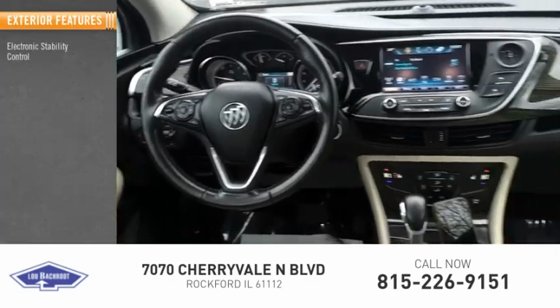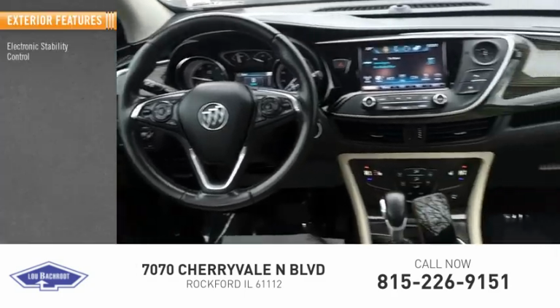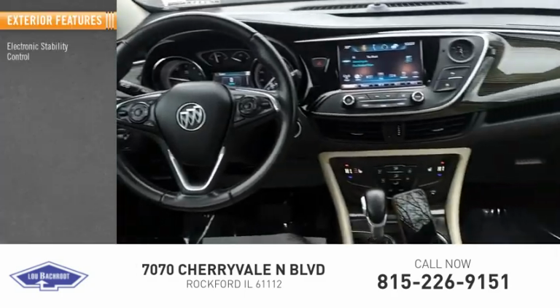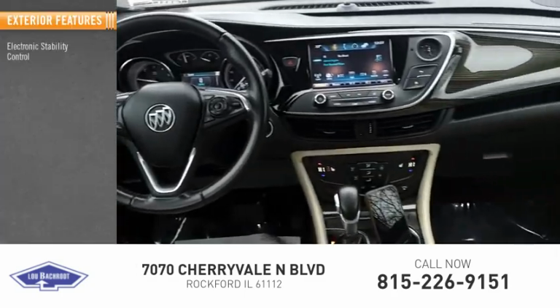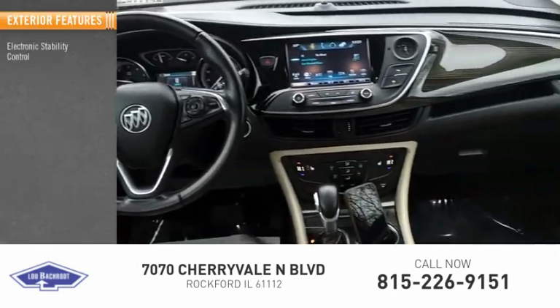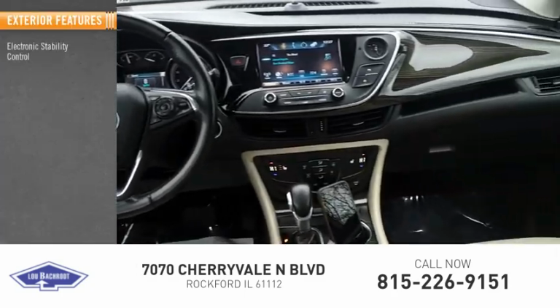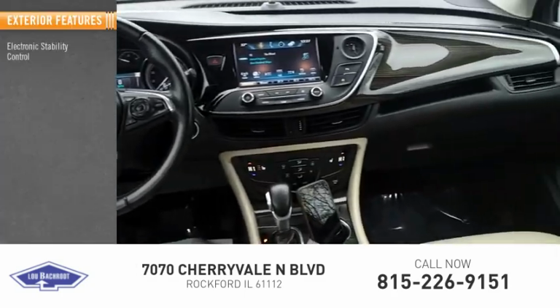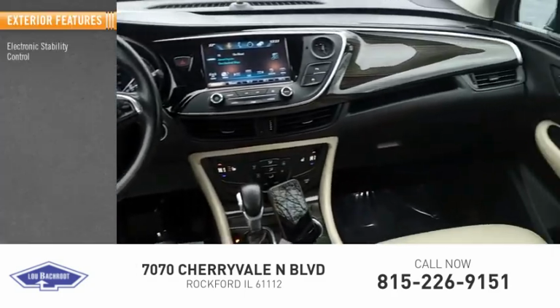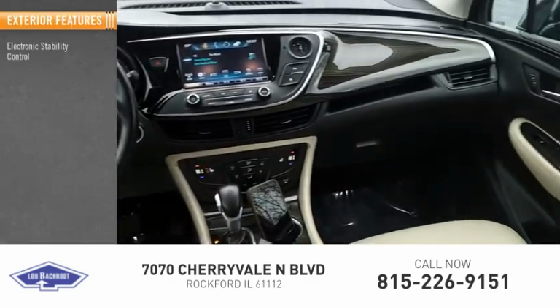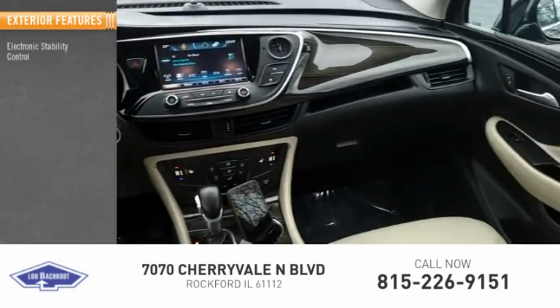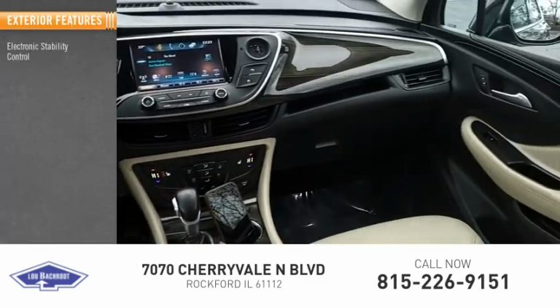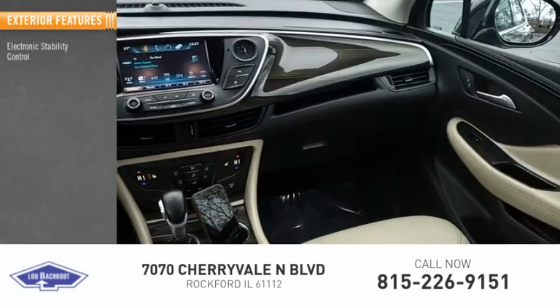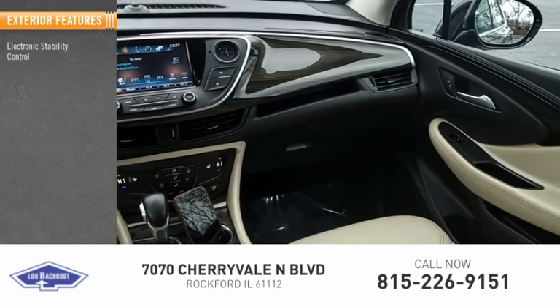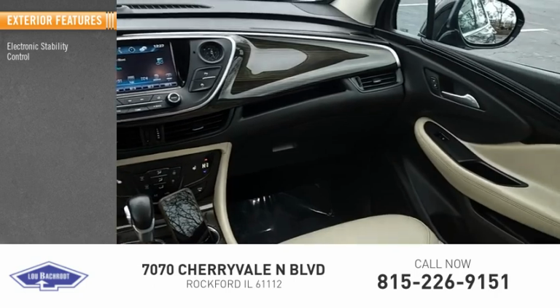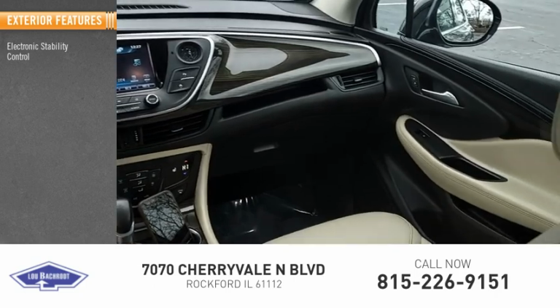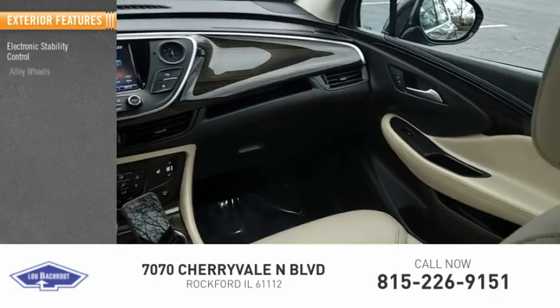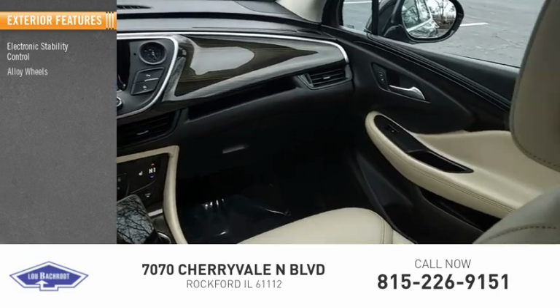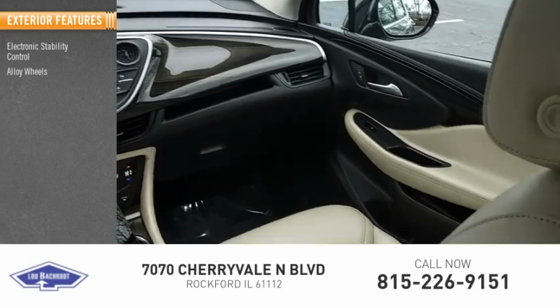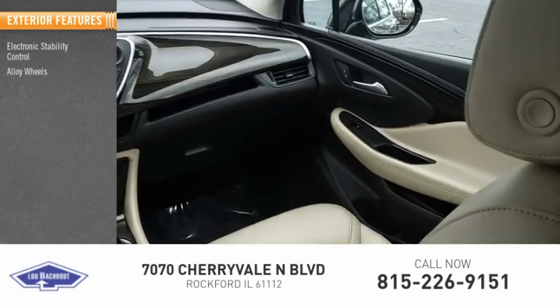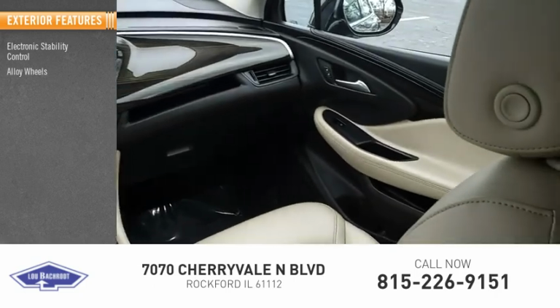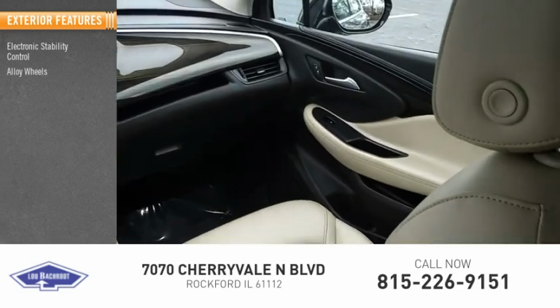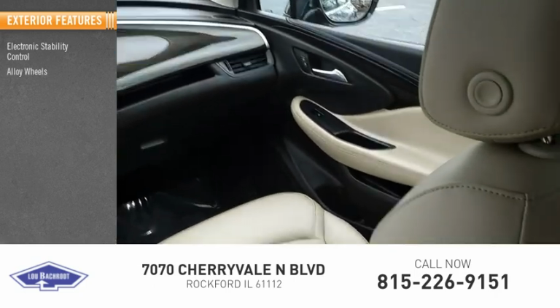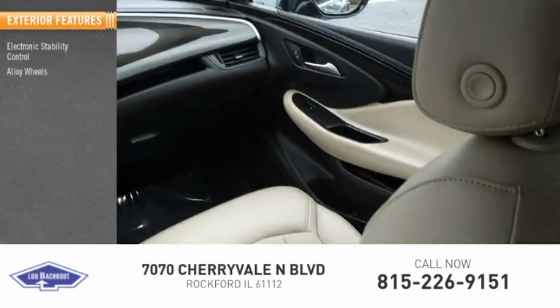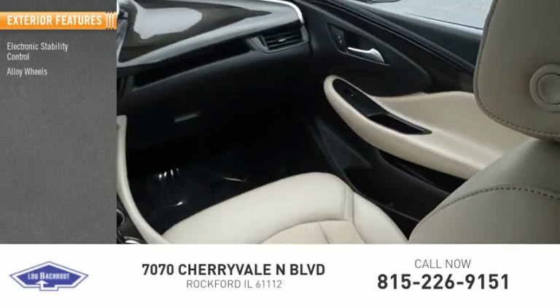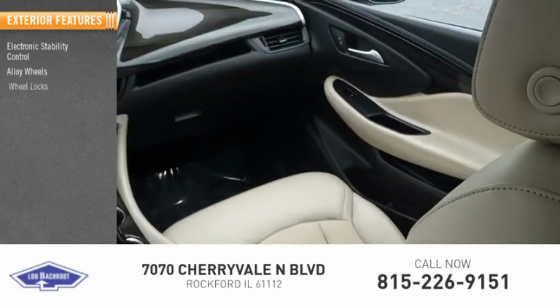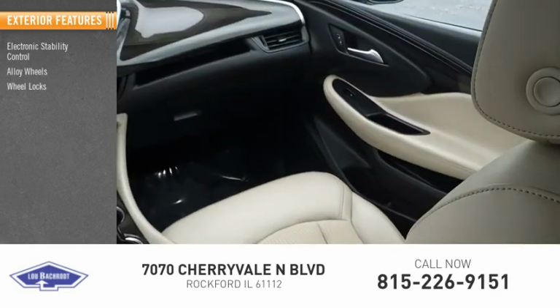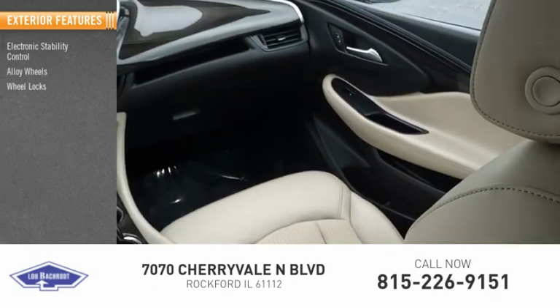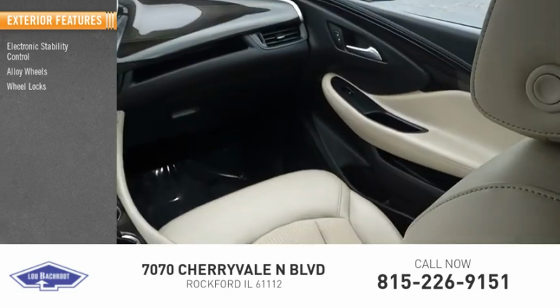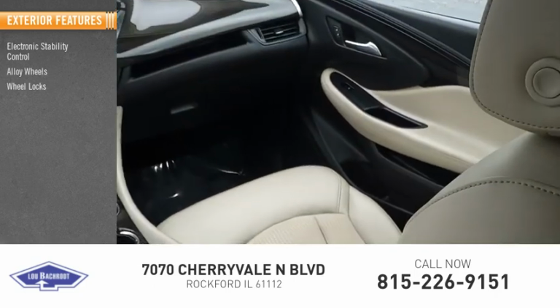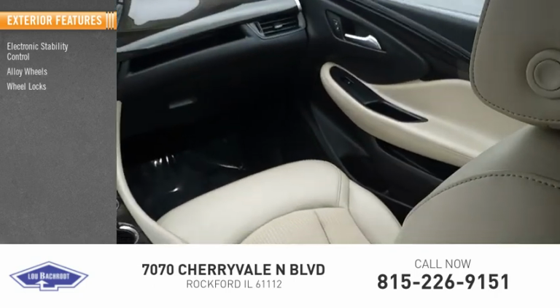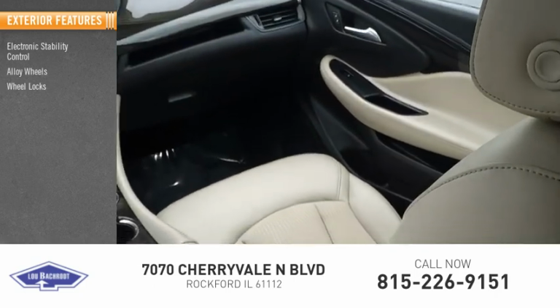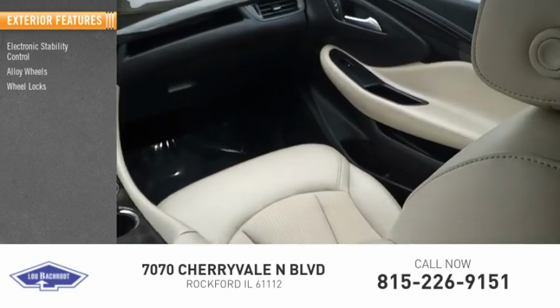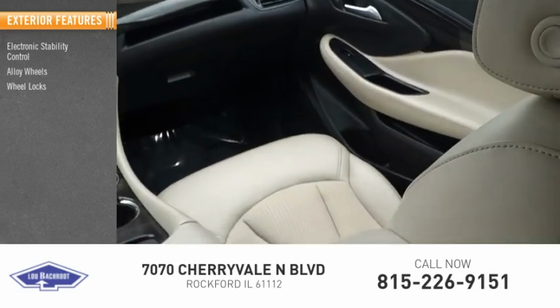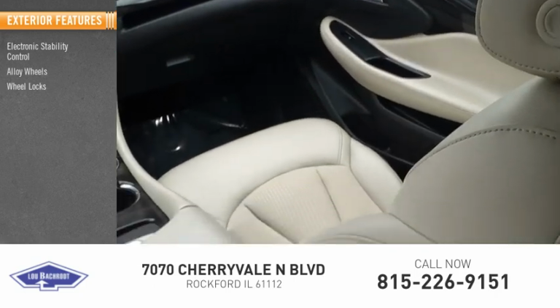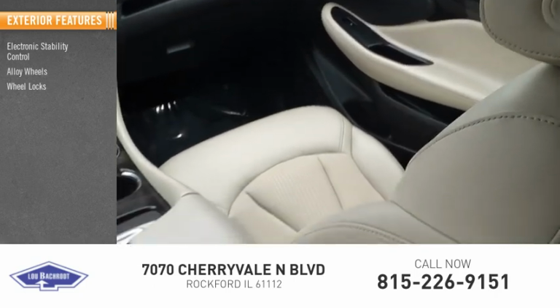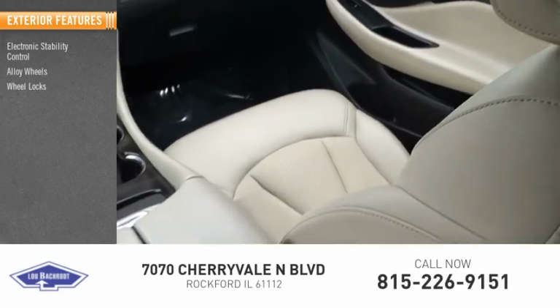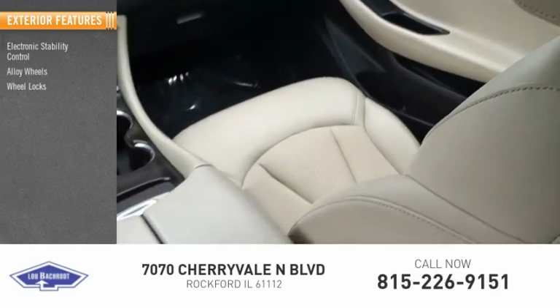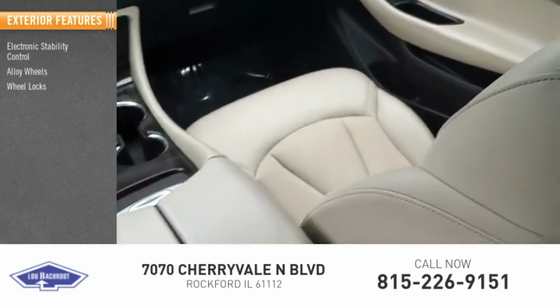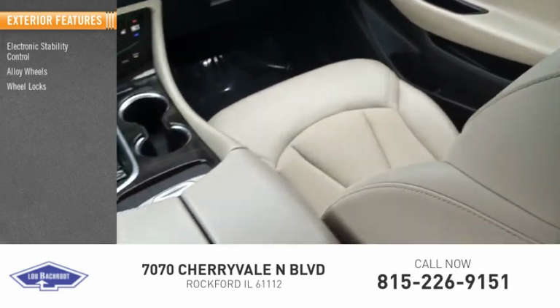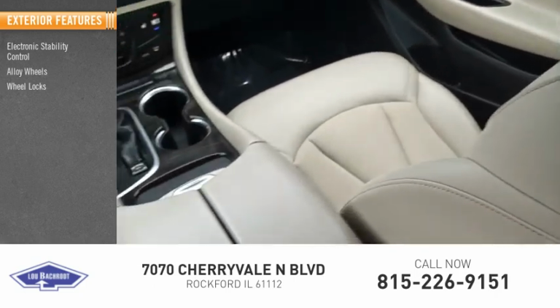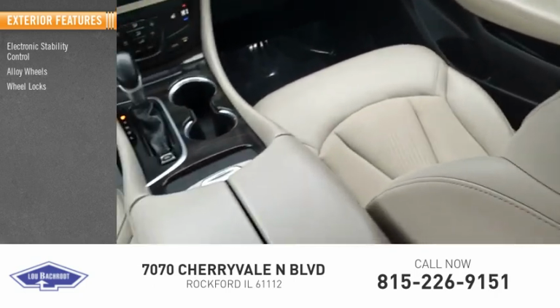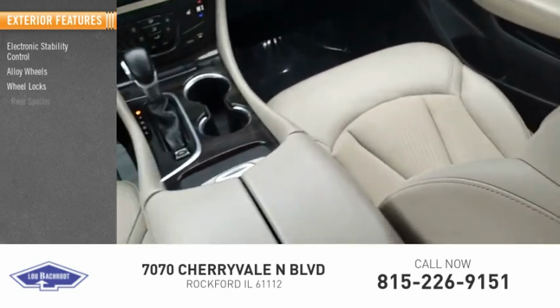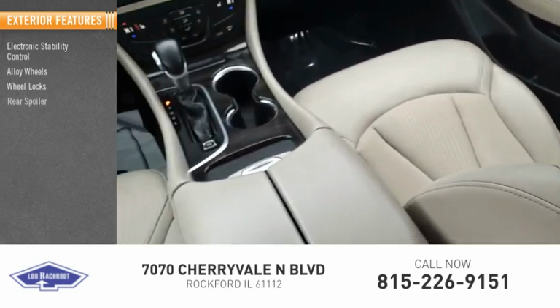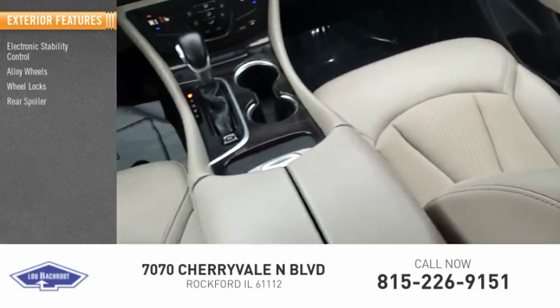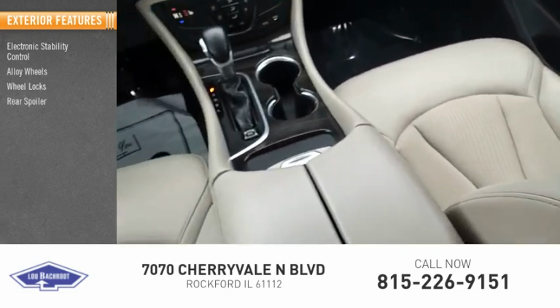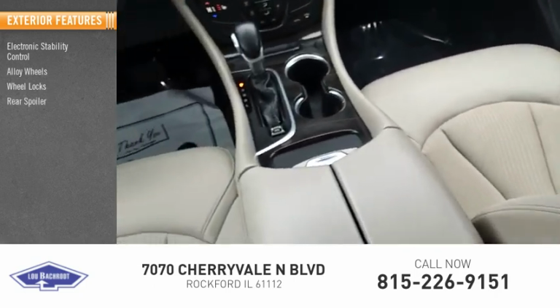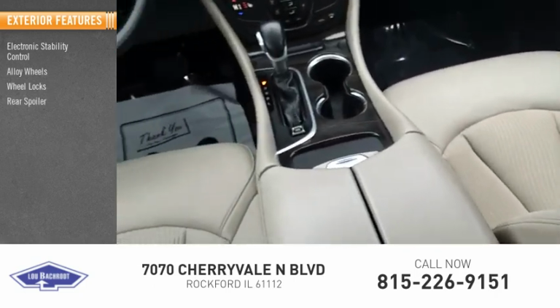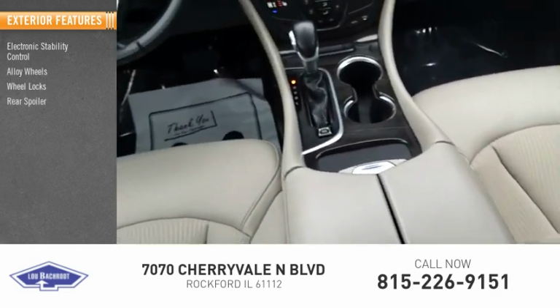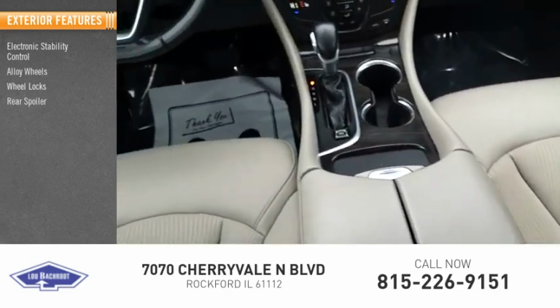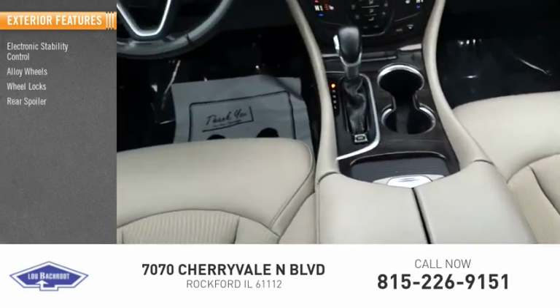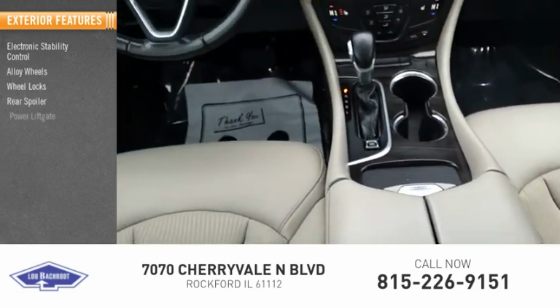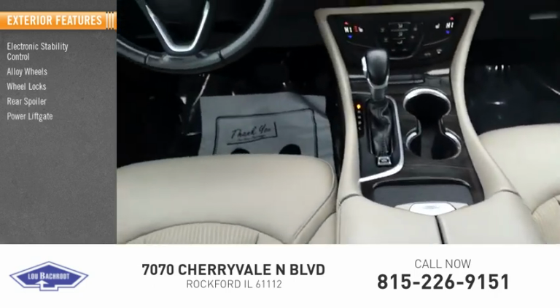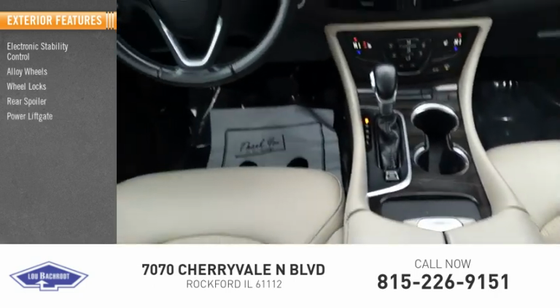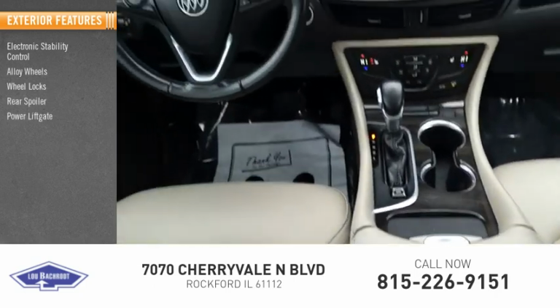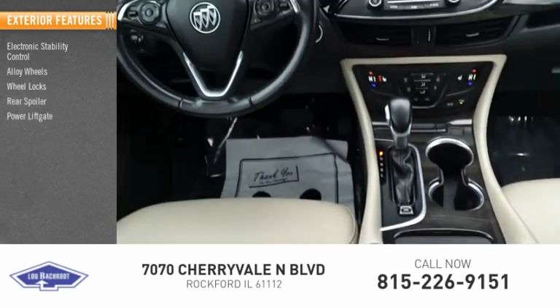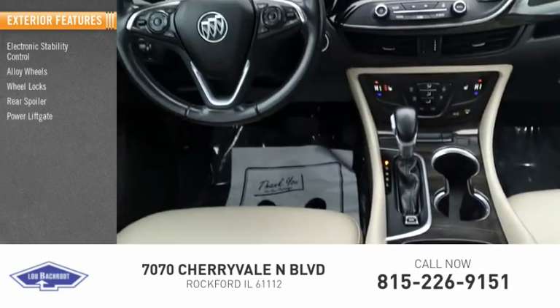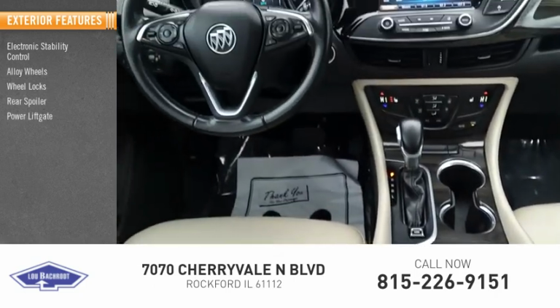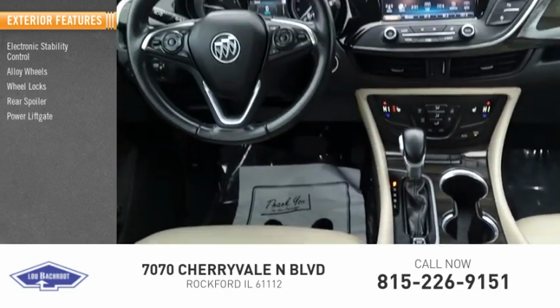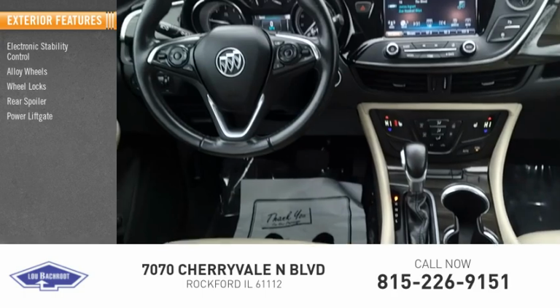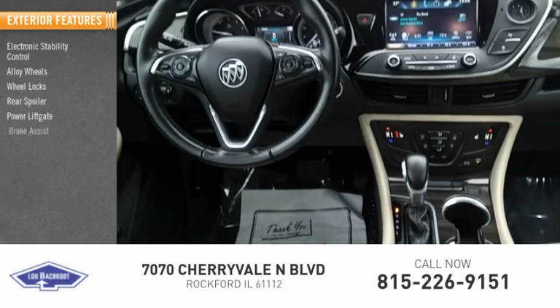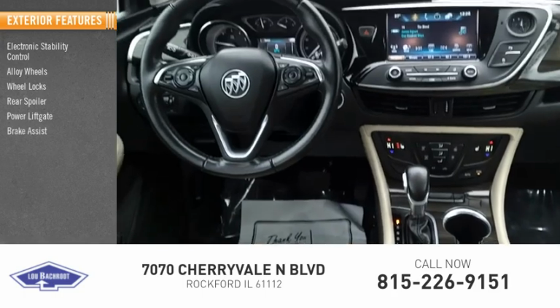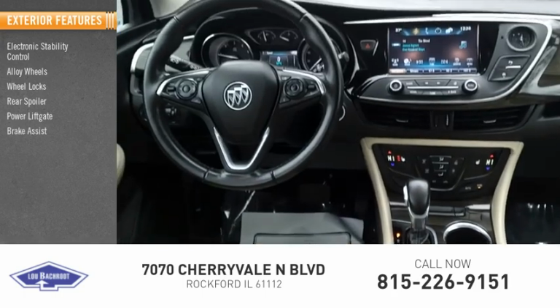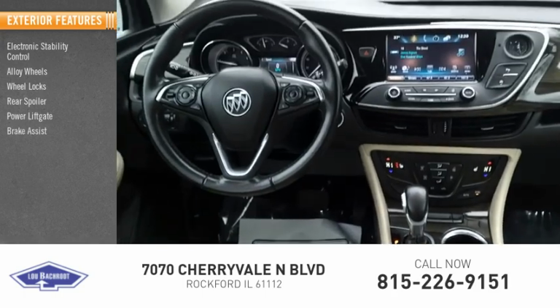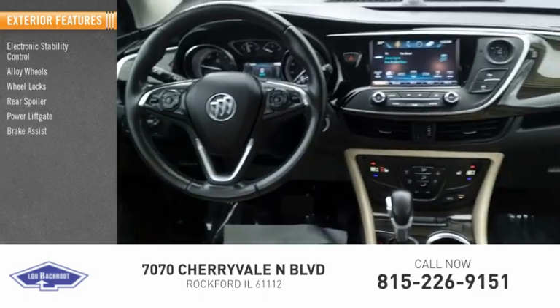Electronic stability control, alloy wheels, wheel locks, rear spoiler, power liftgate, brake assist.